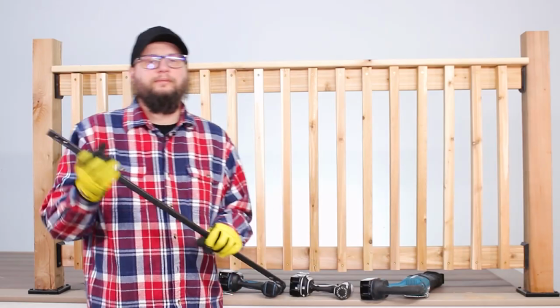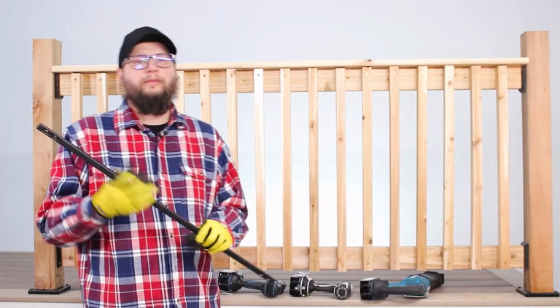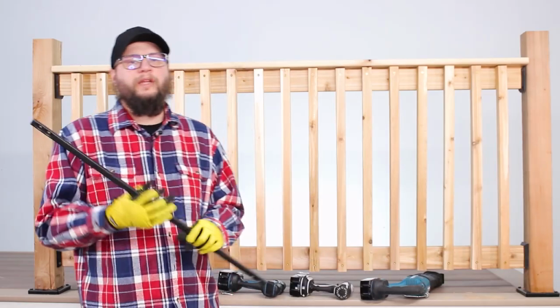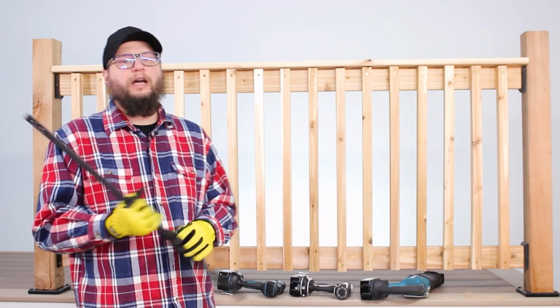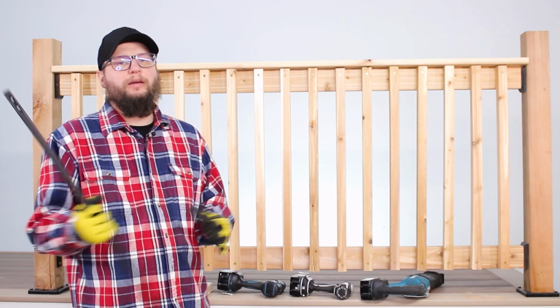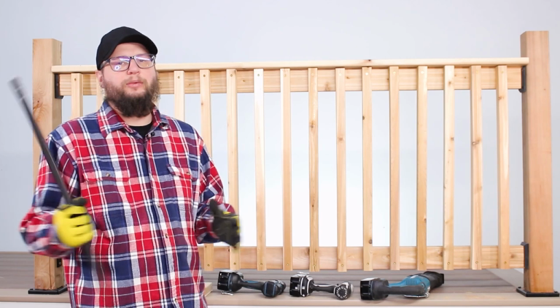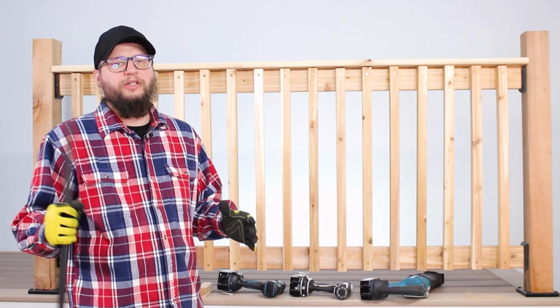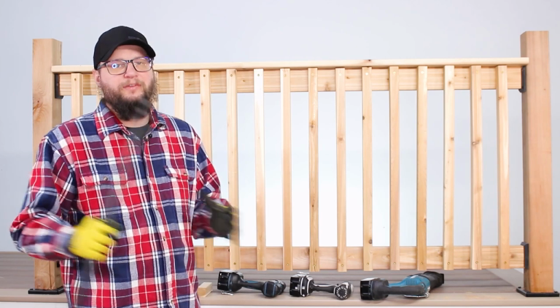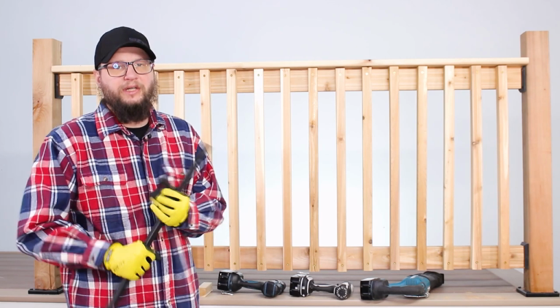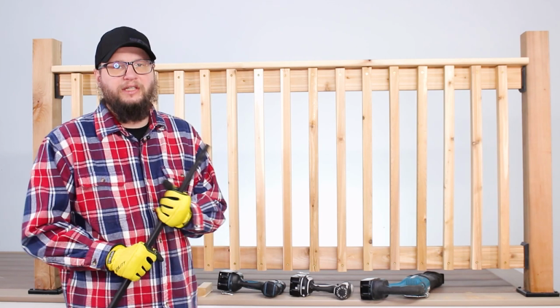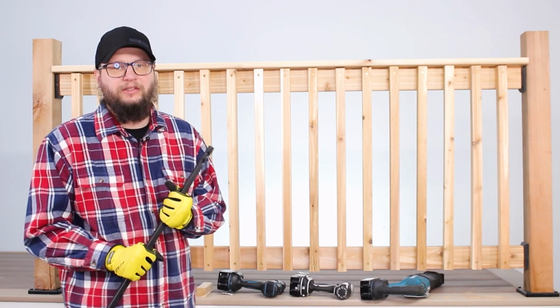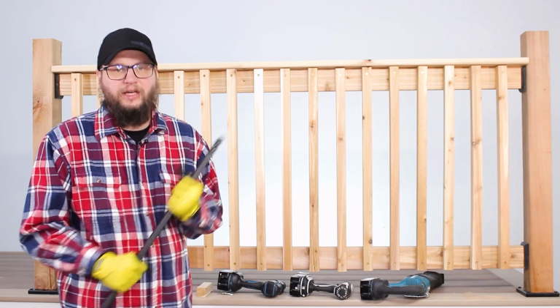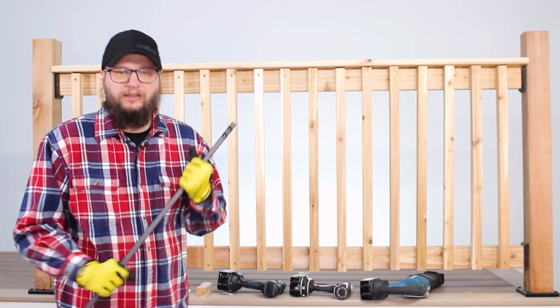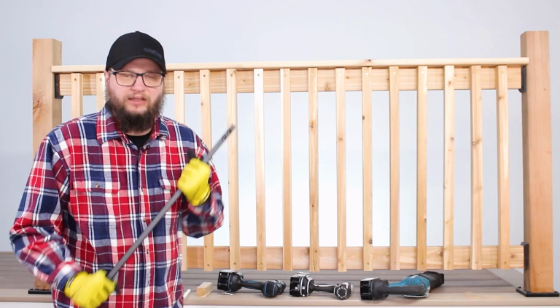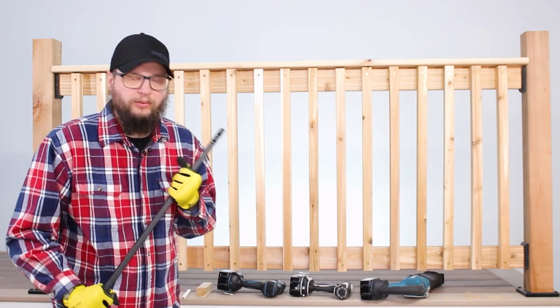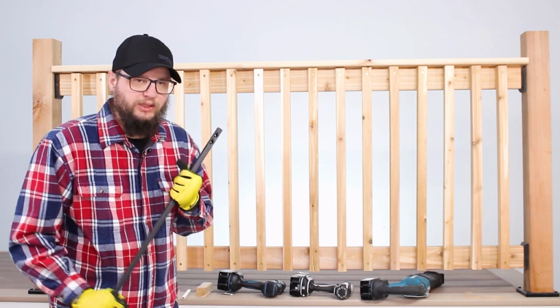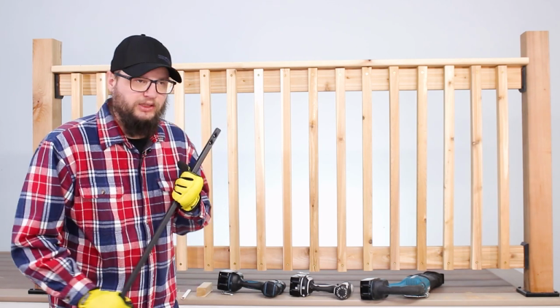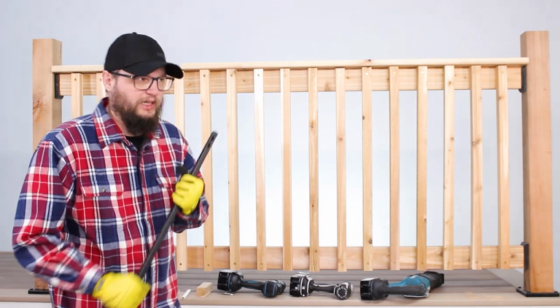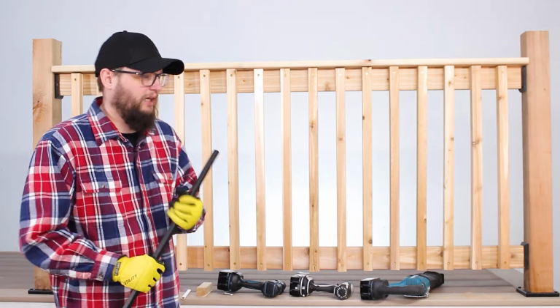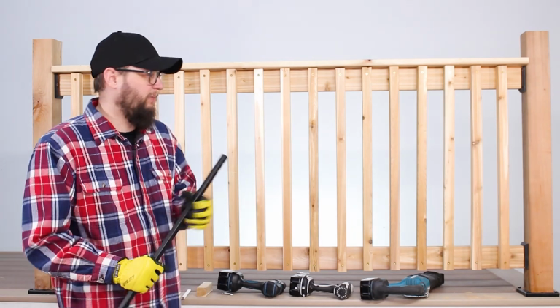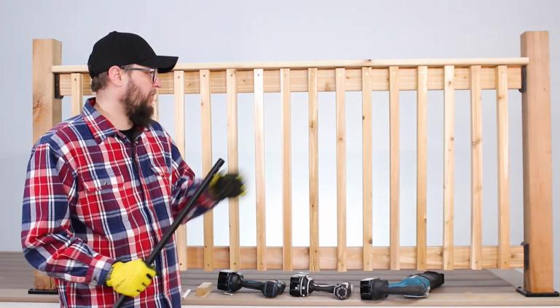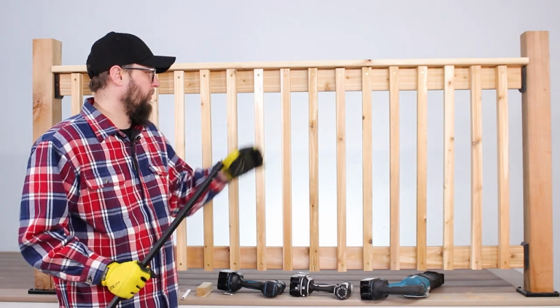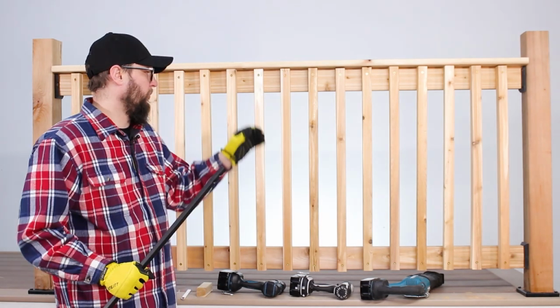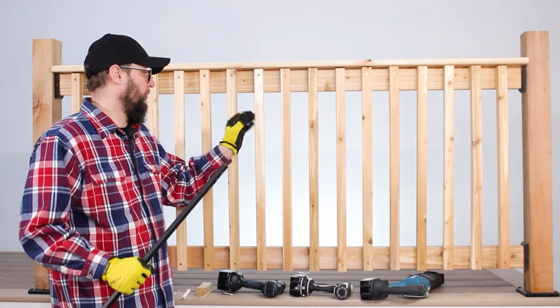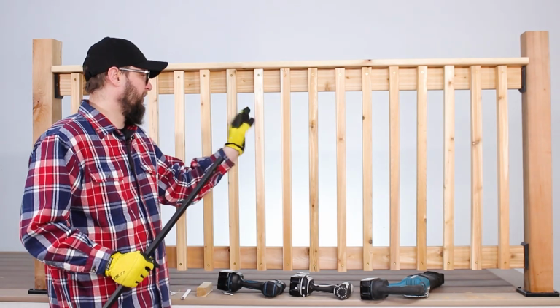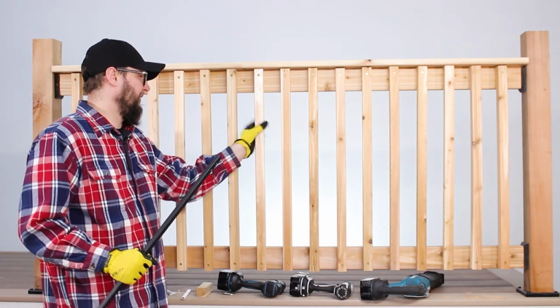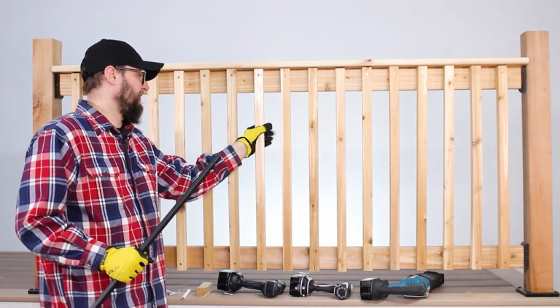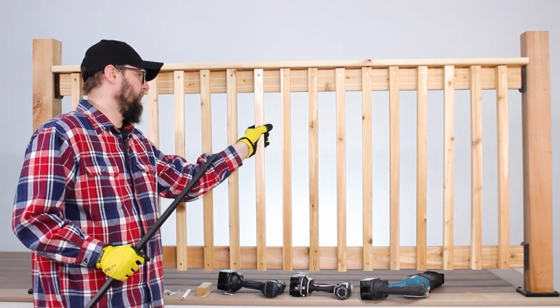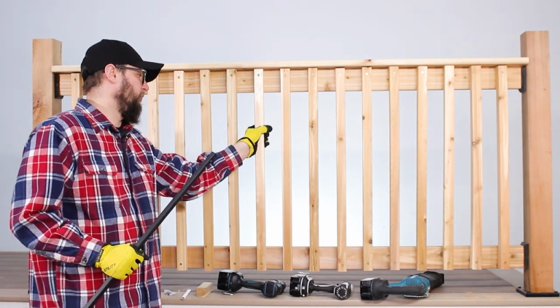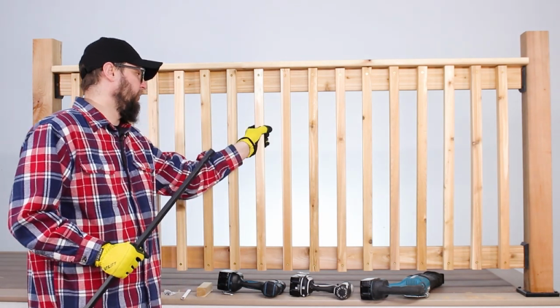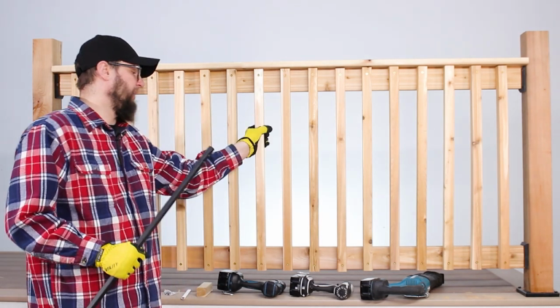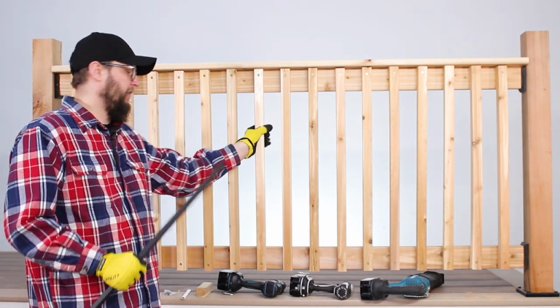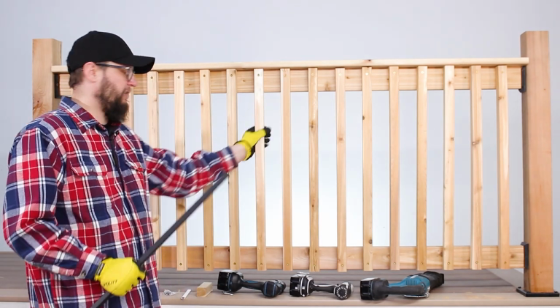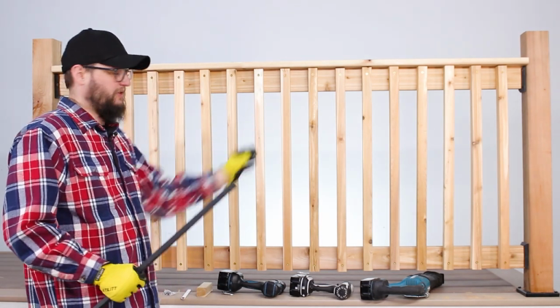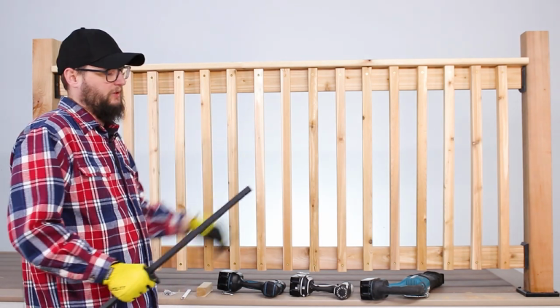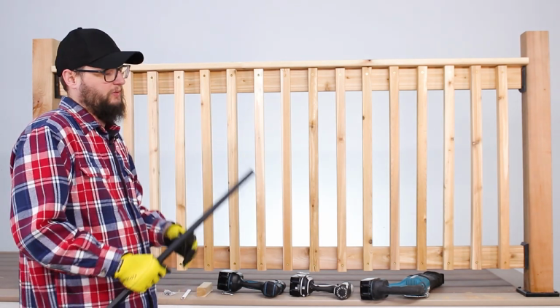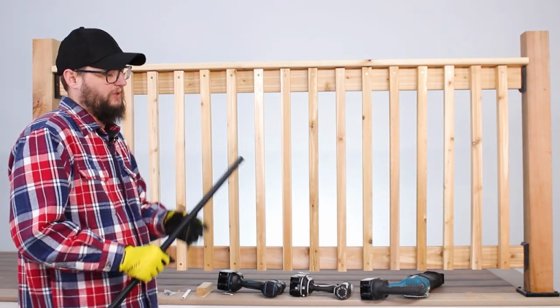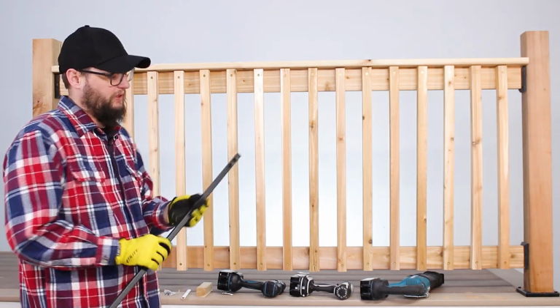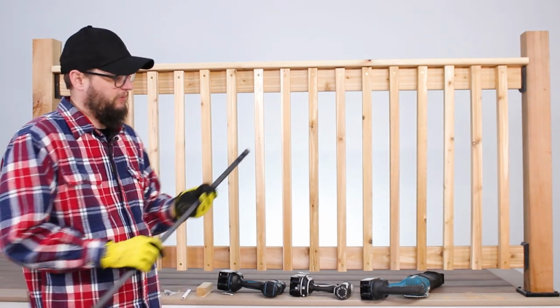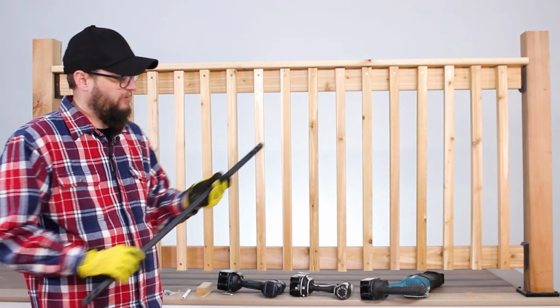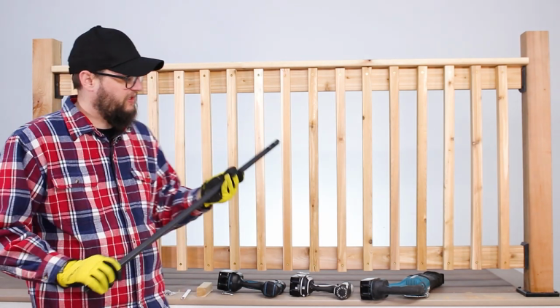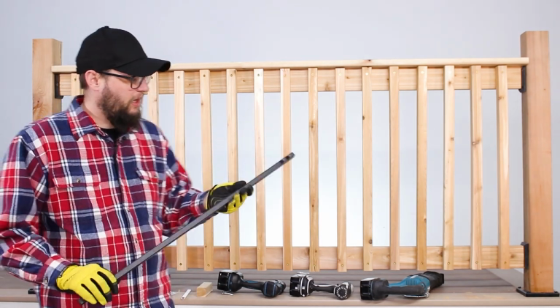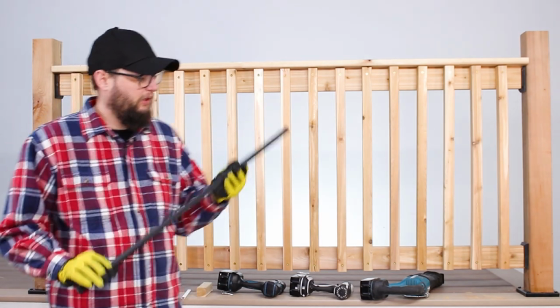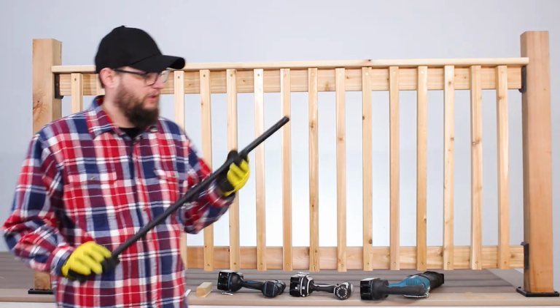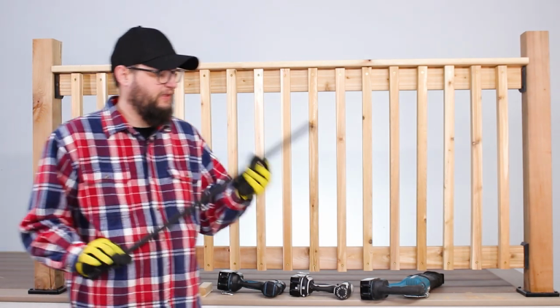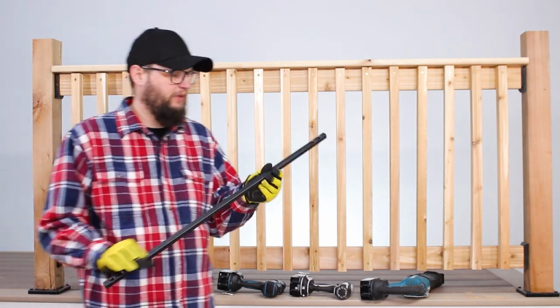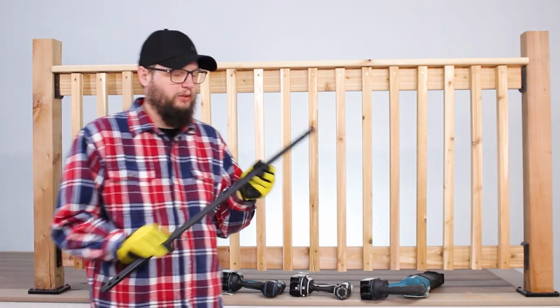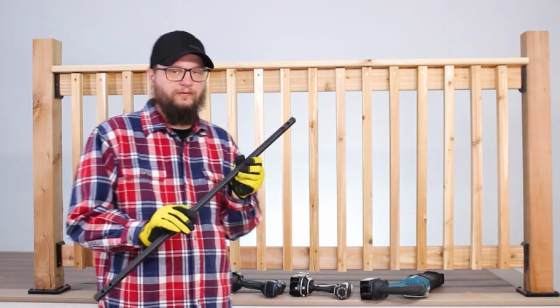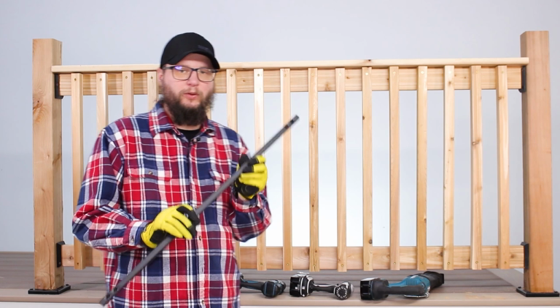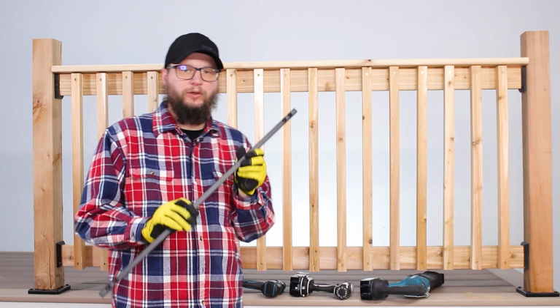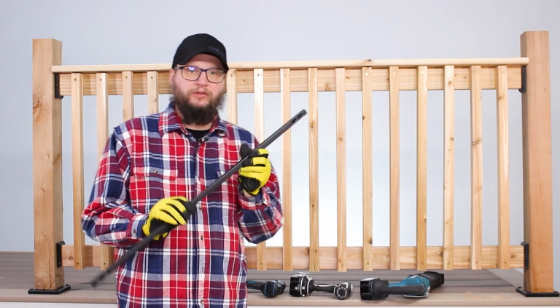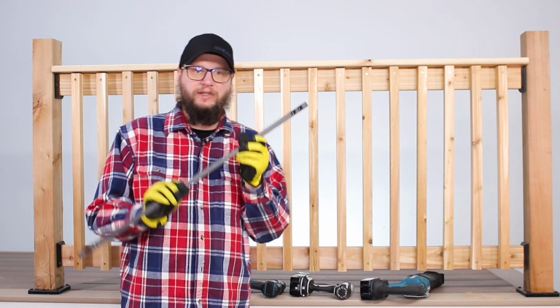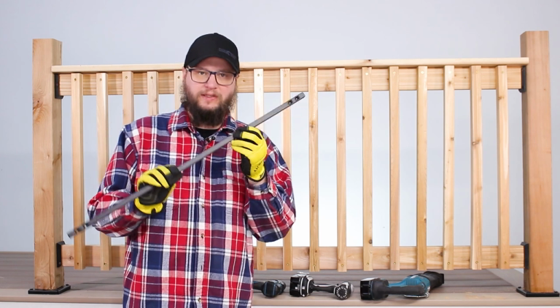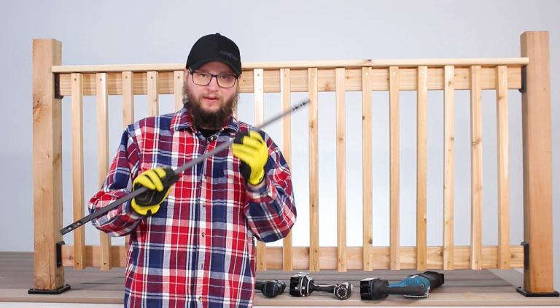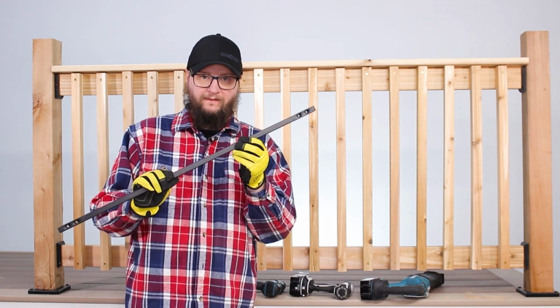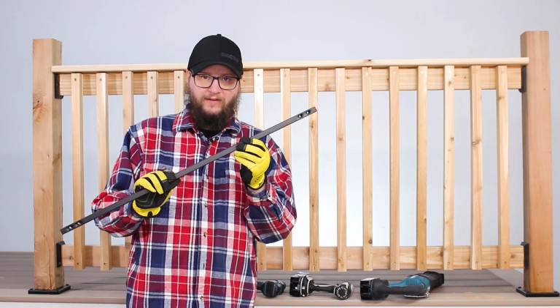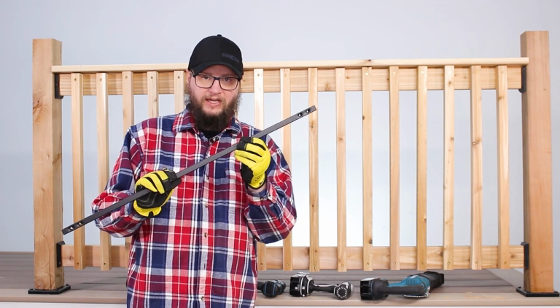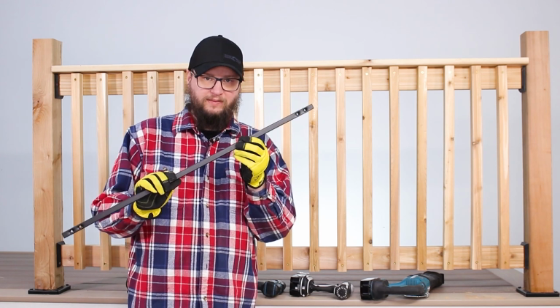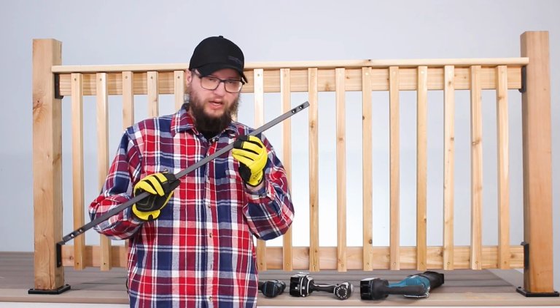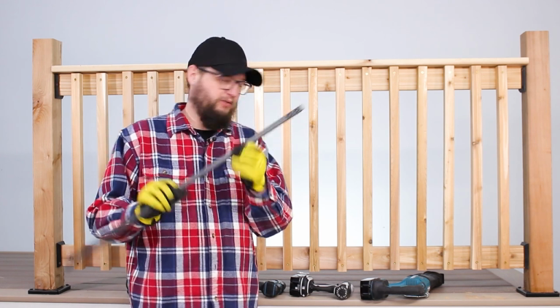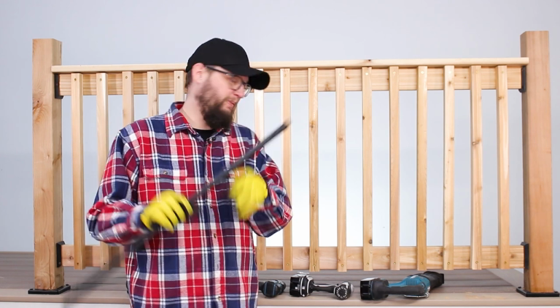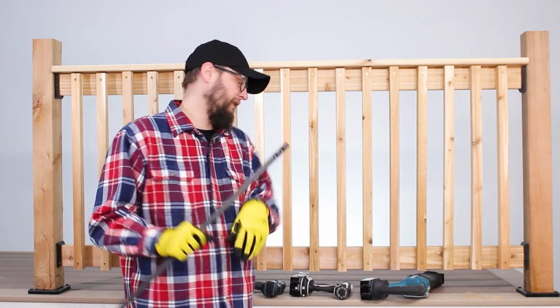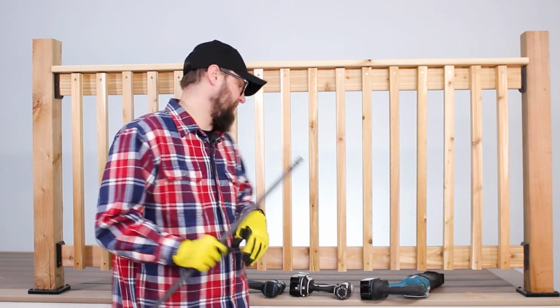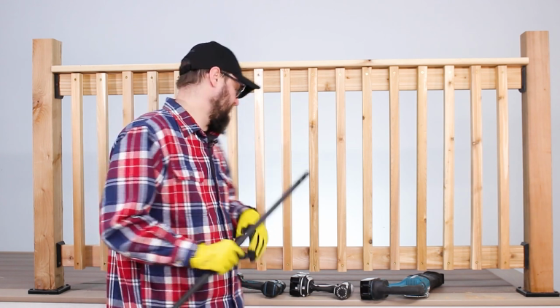Hi, I'm Chris from DexDirect. Today we're going to talk about replacing wood balusters with some solid steel Fortress face mount balusters.